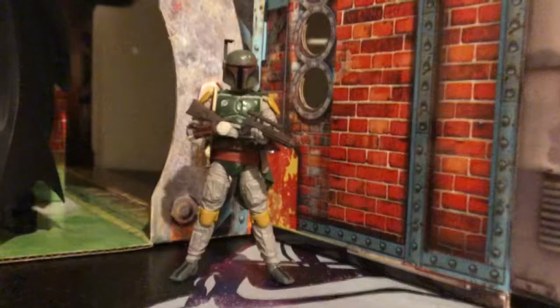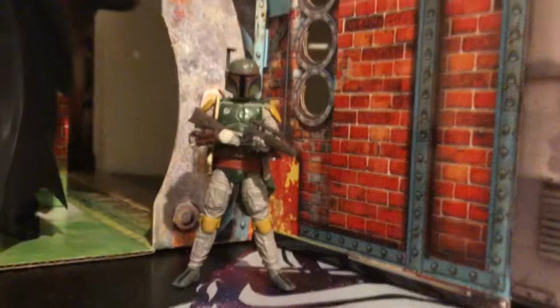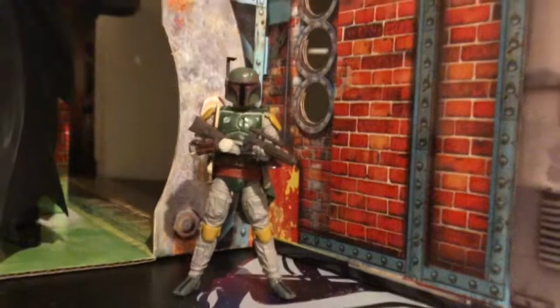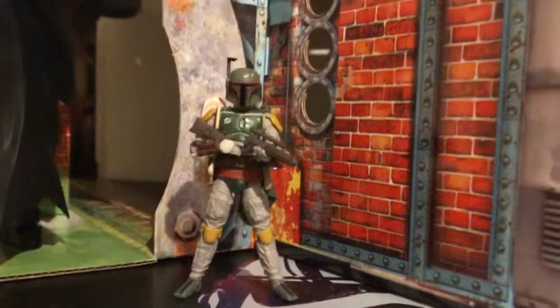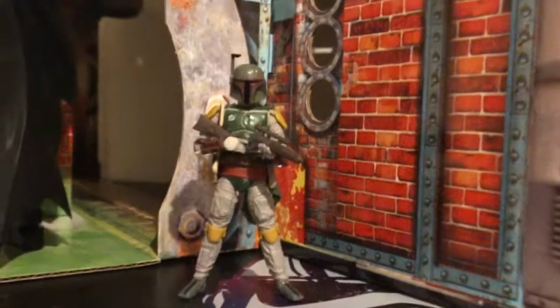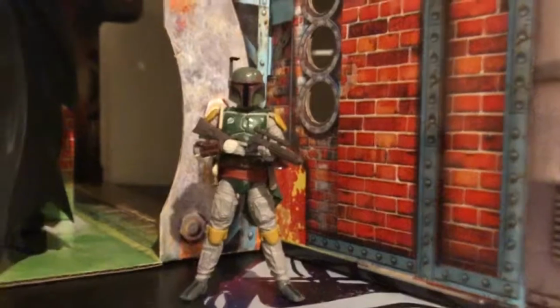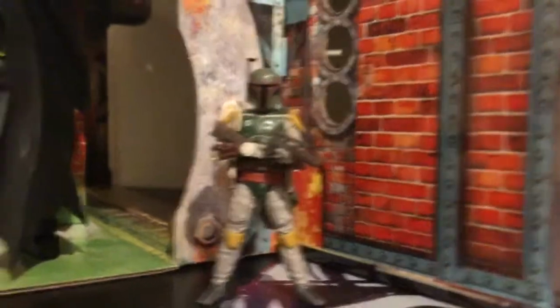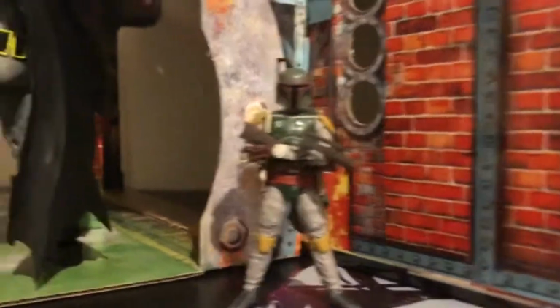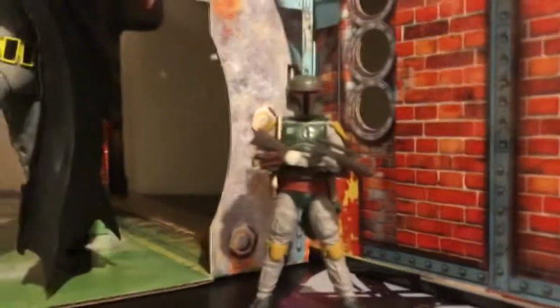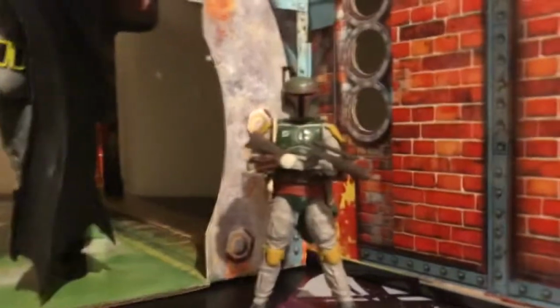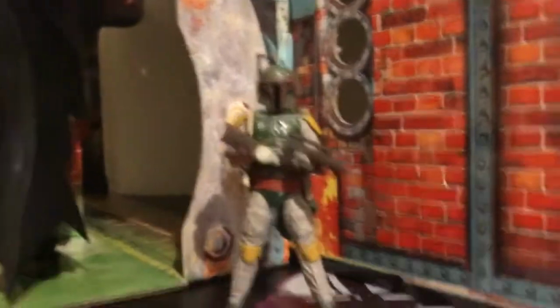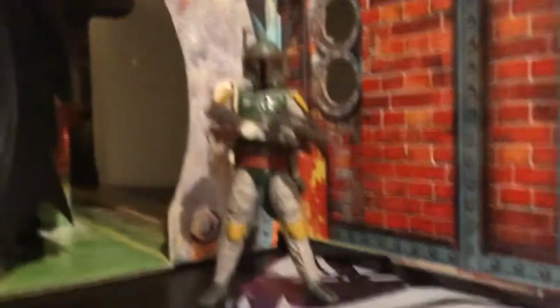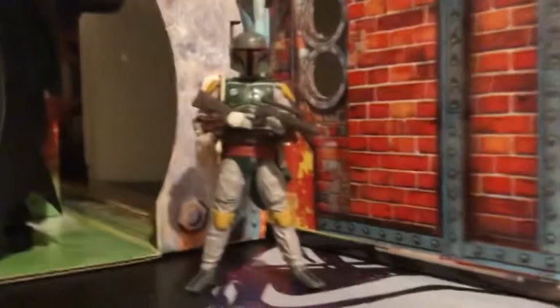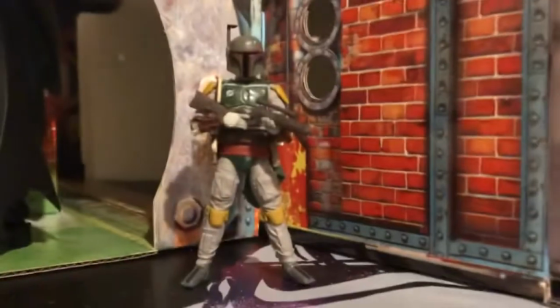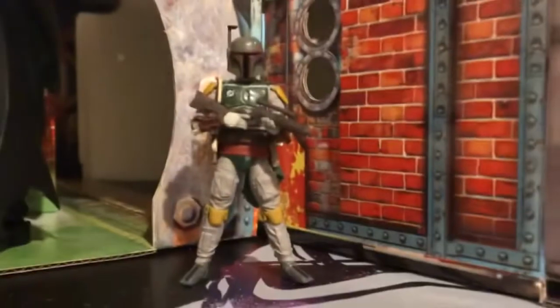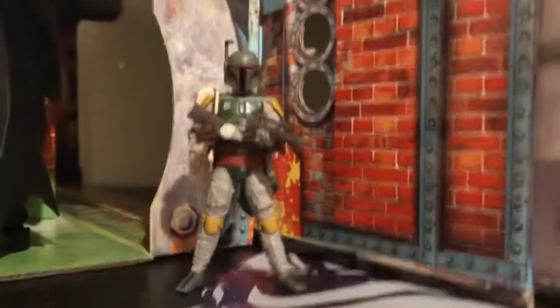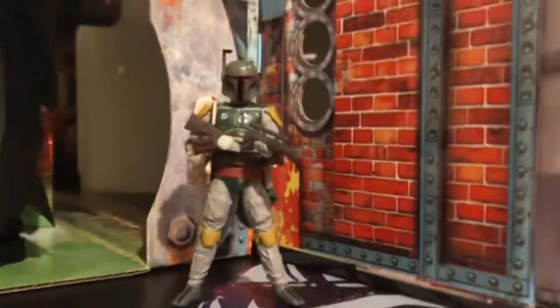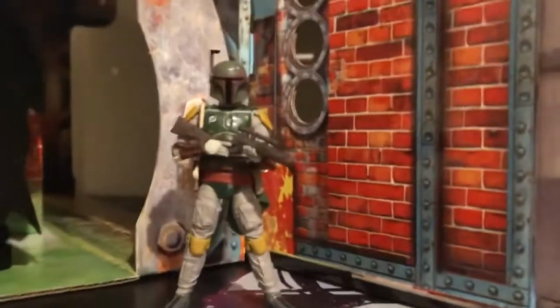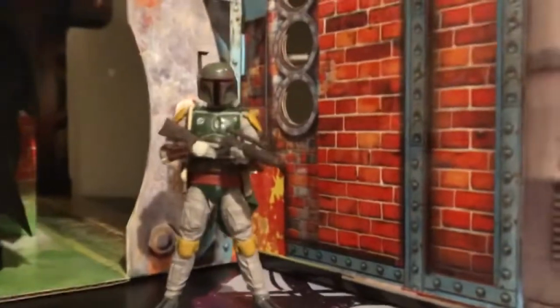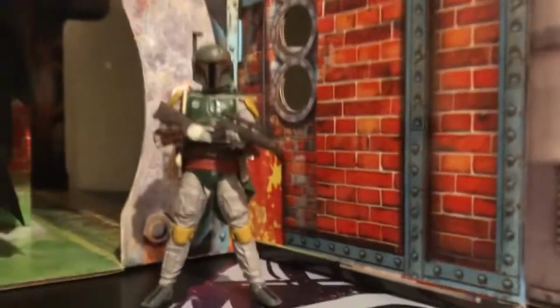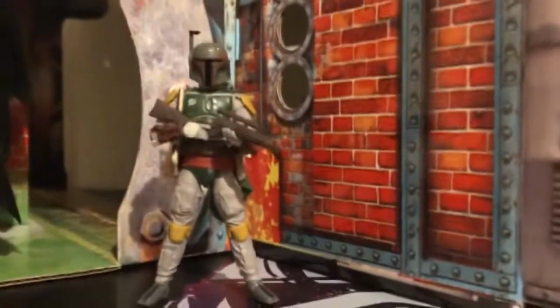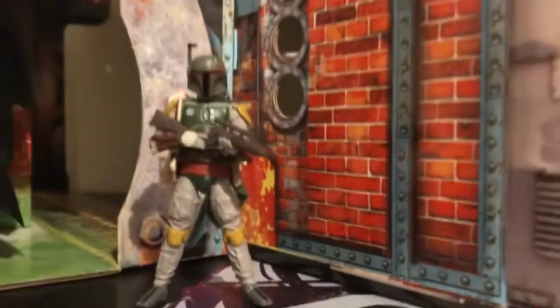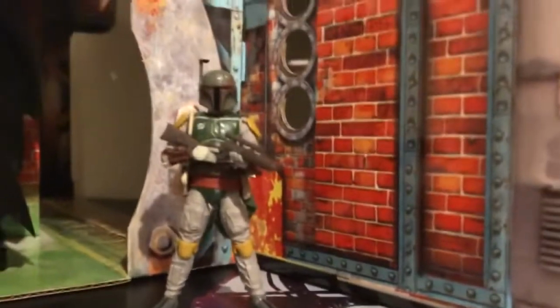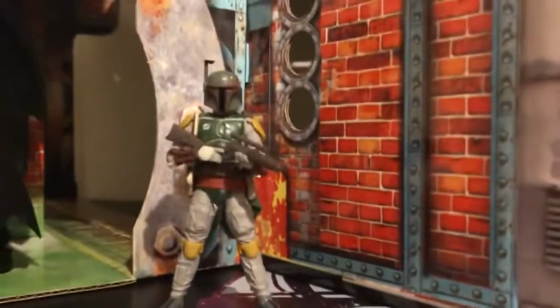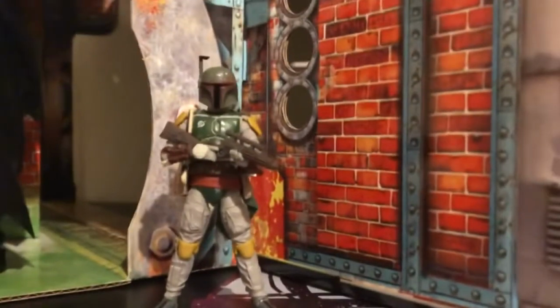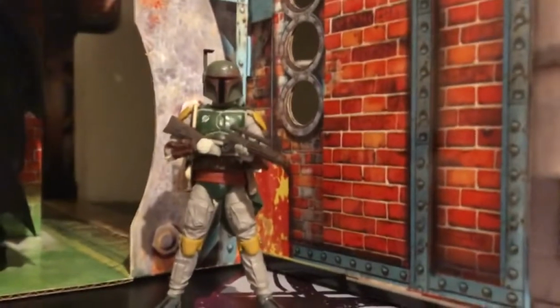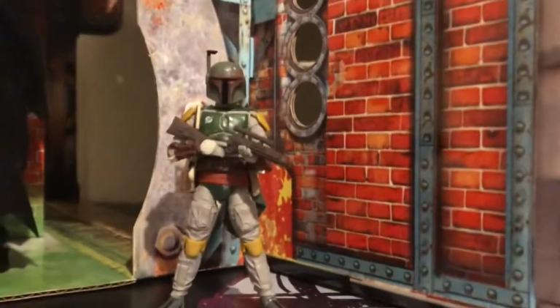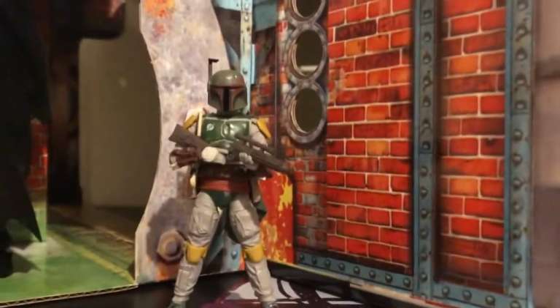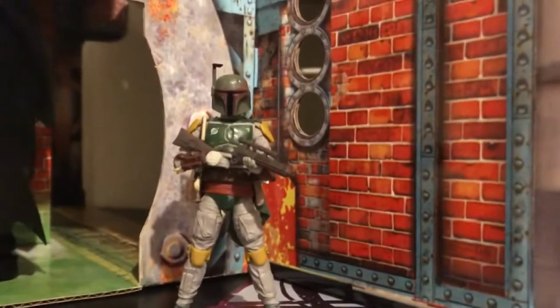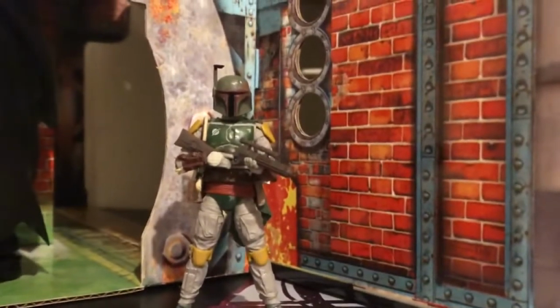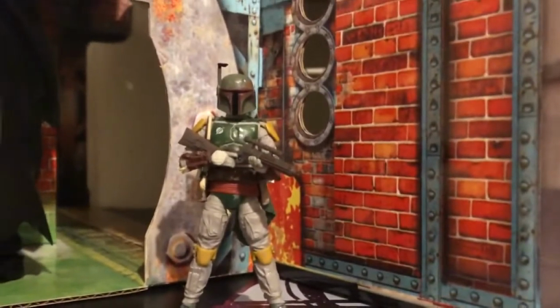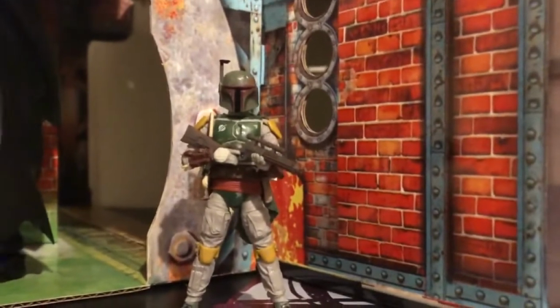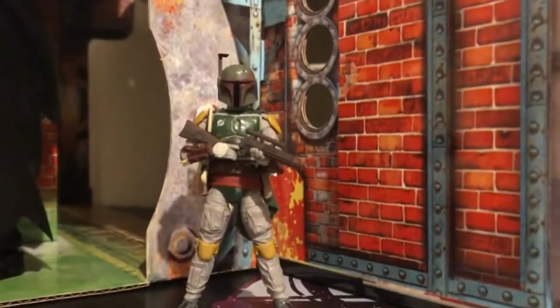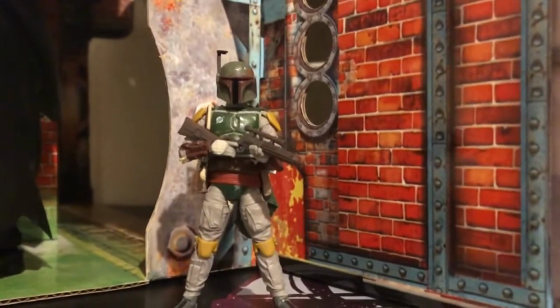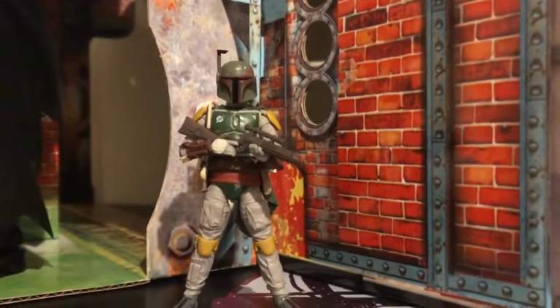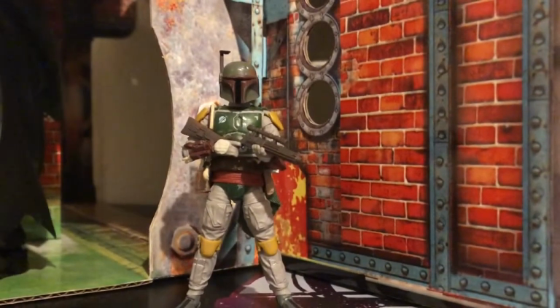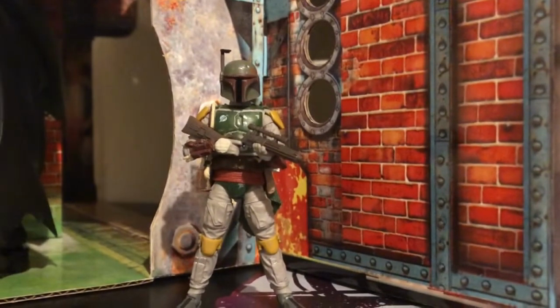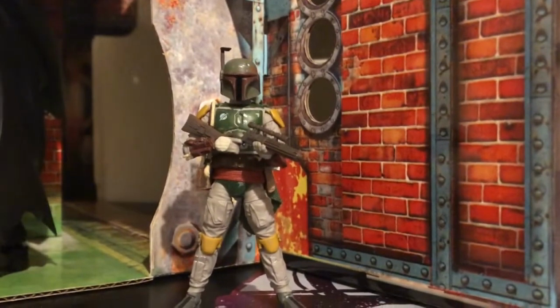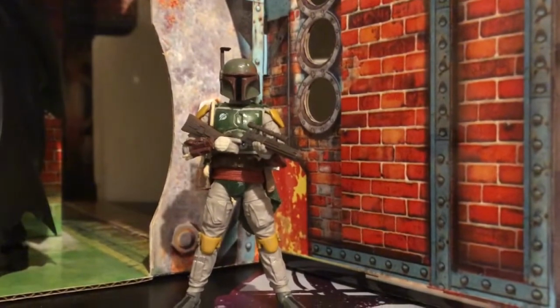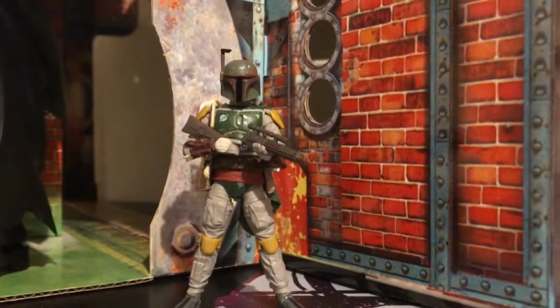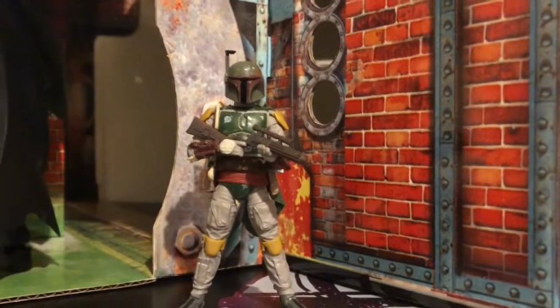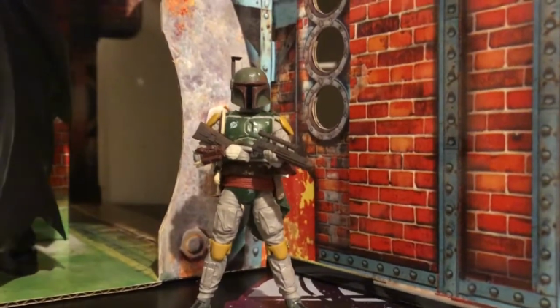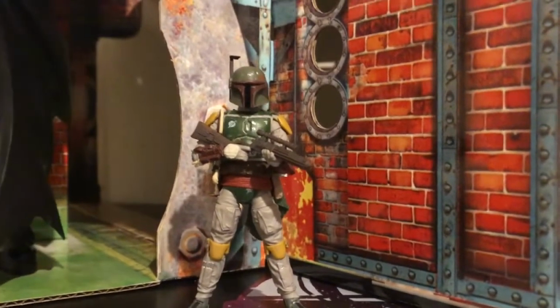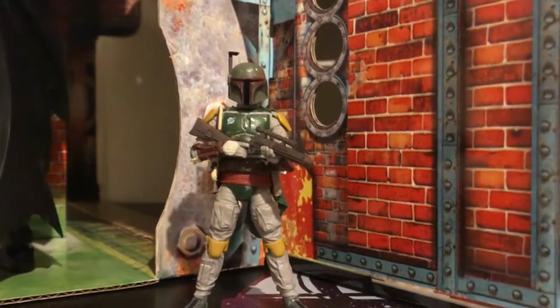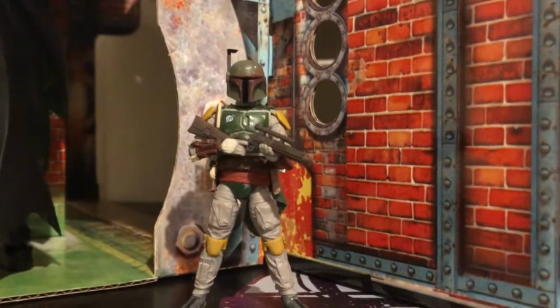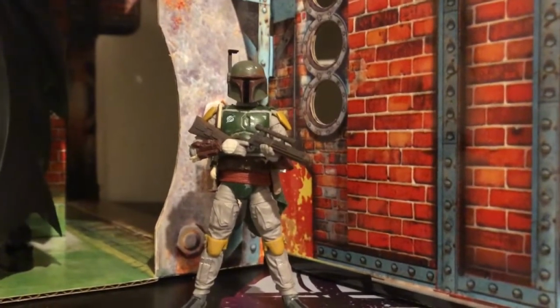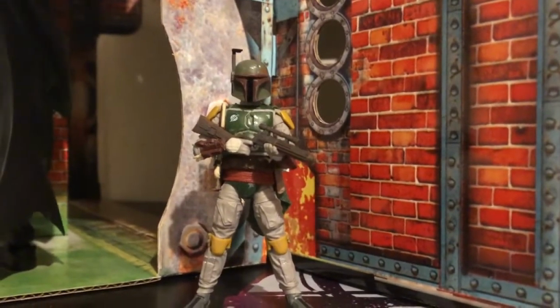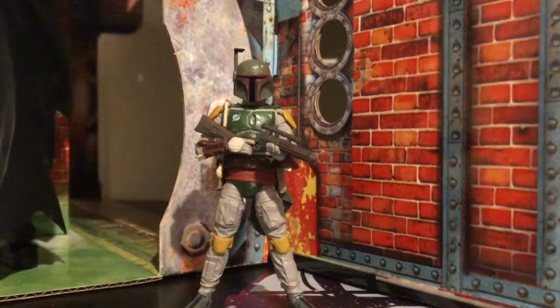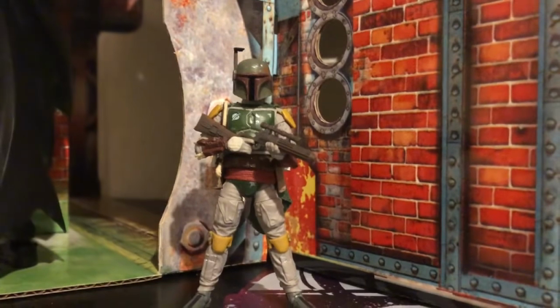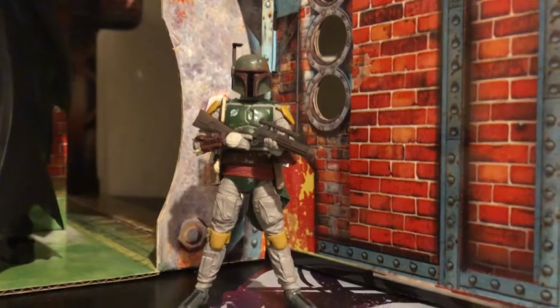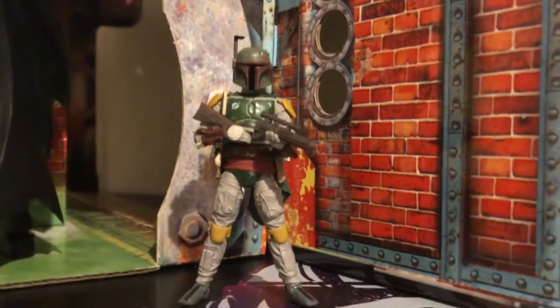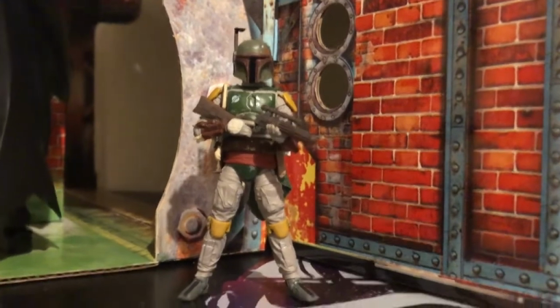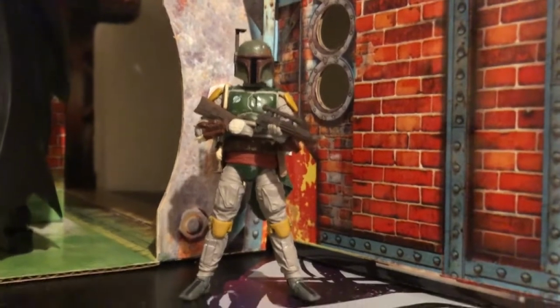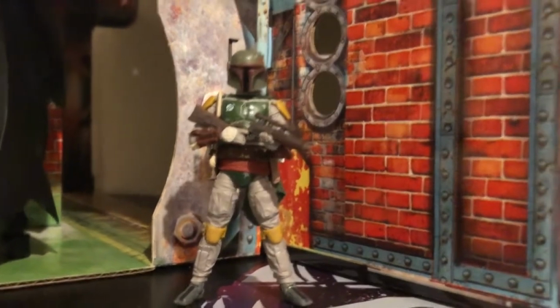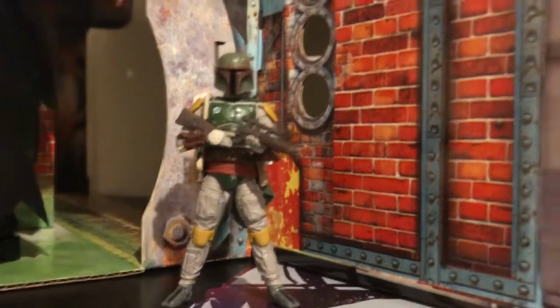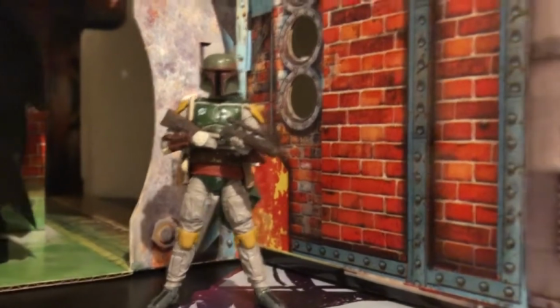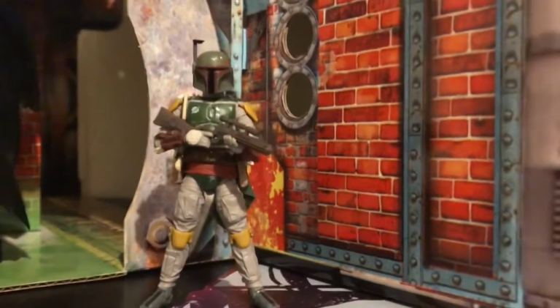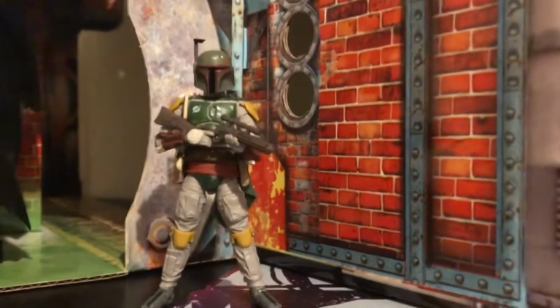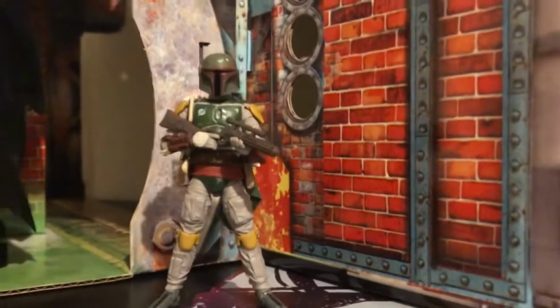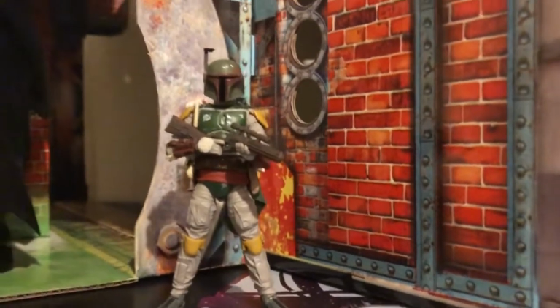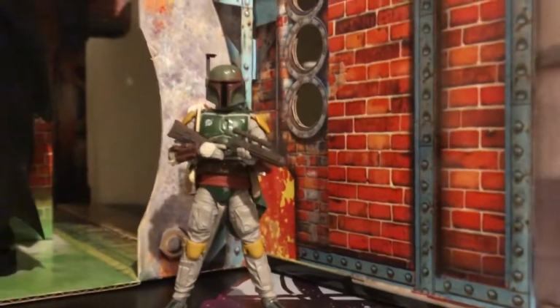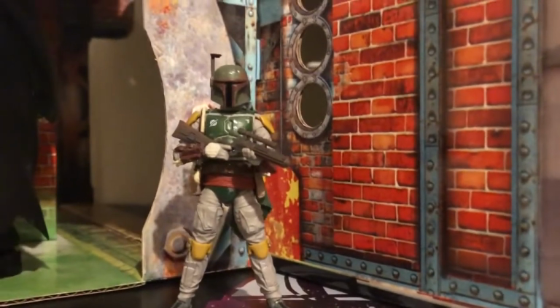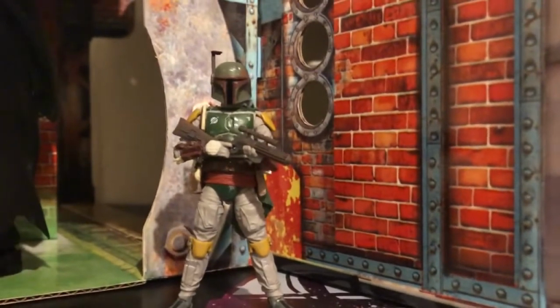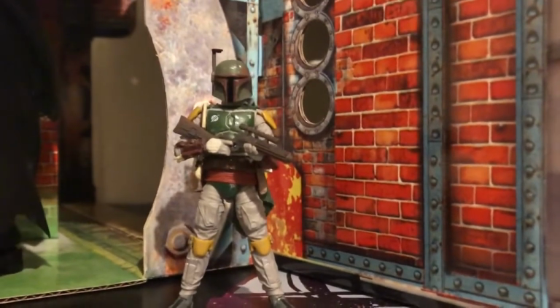Hey everyone, it's your Immortal Hellseeker back with another review, and today I'm reviewing the Star Wars Black Series Vintage Collection Boba Fett figure.